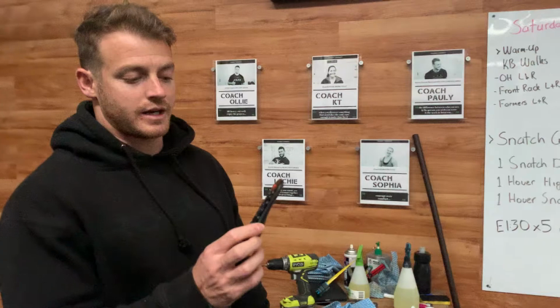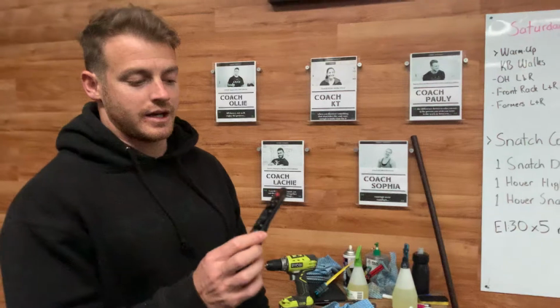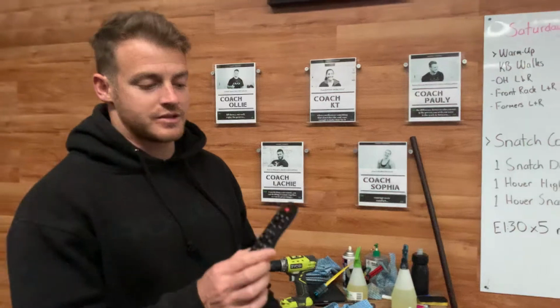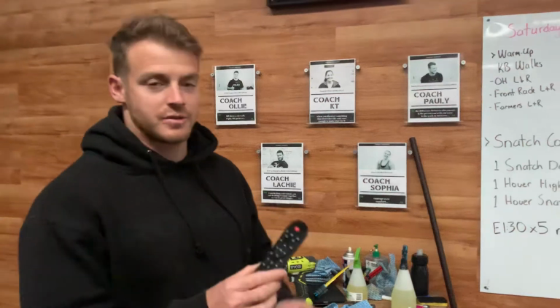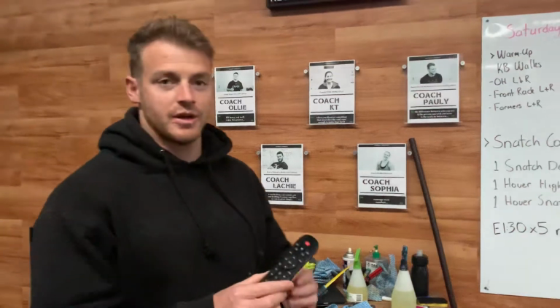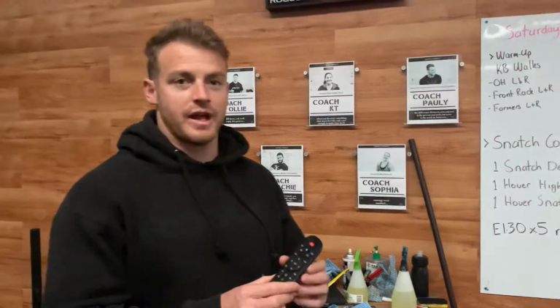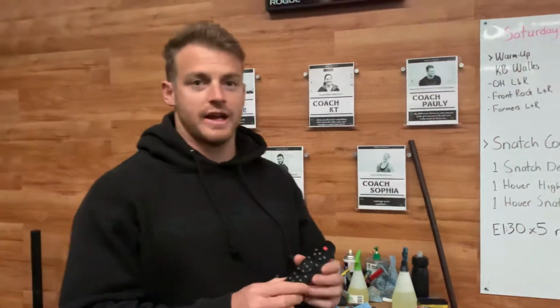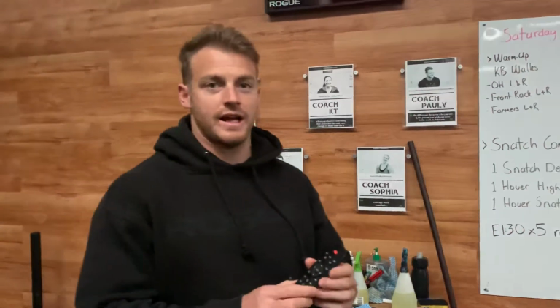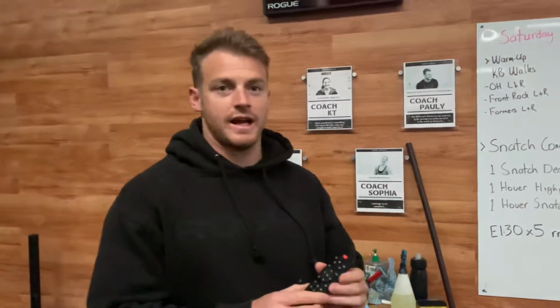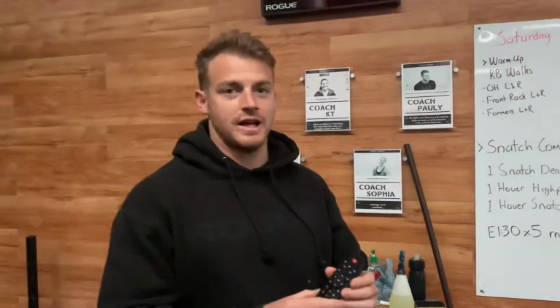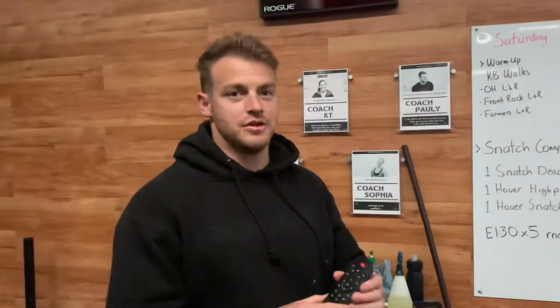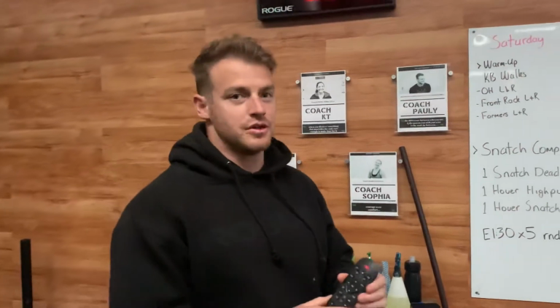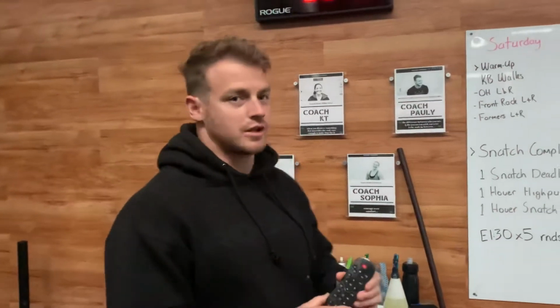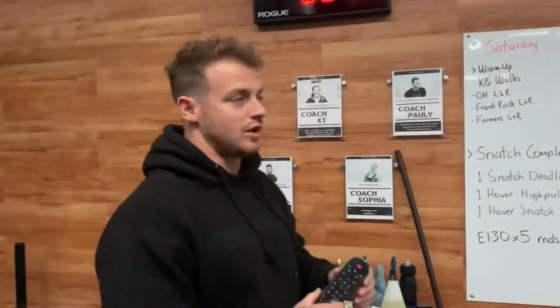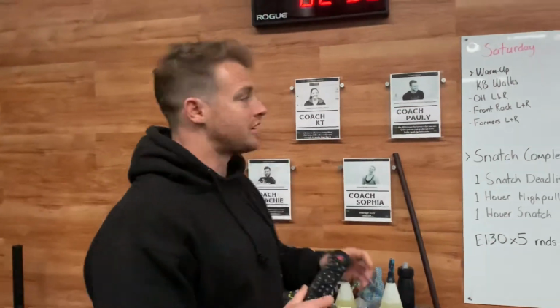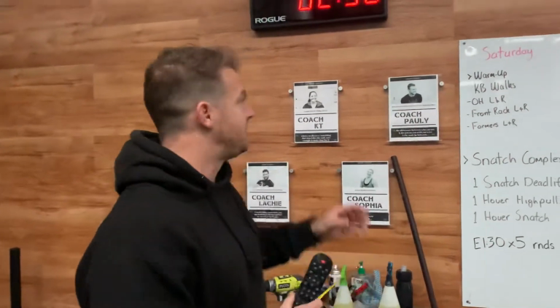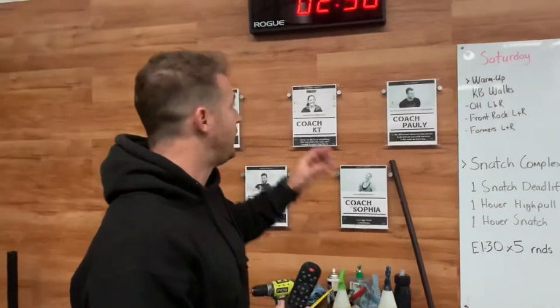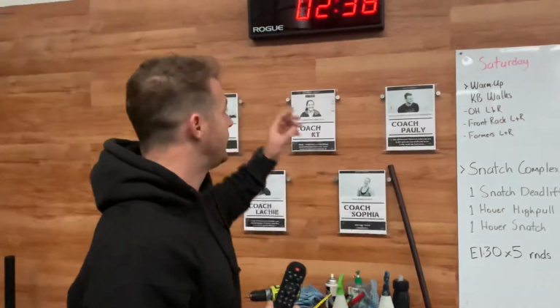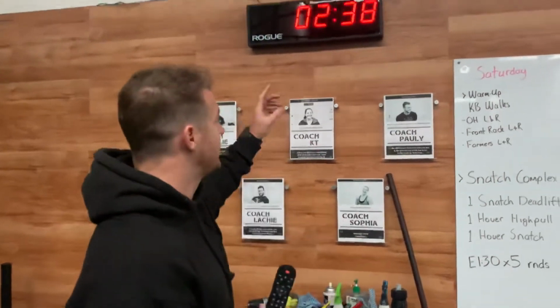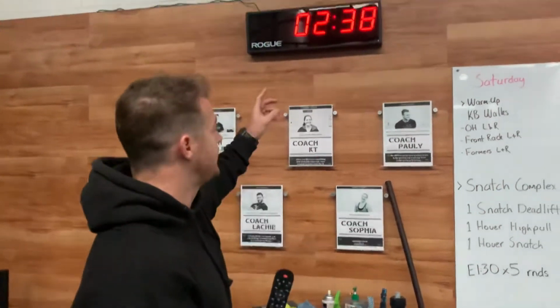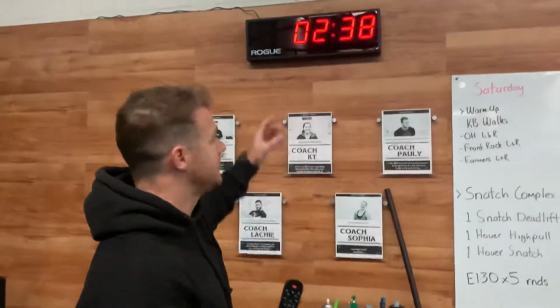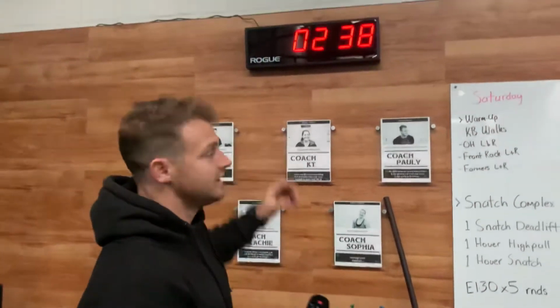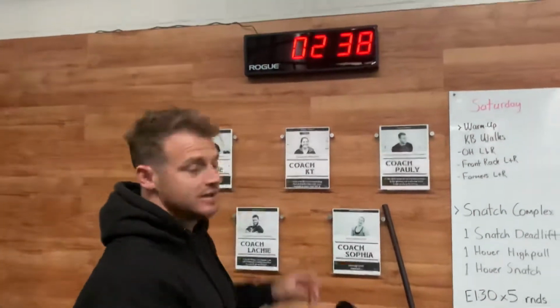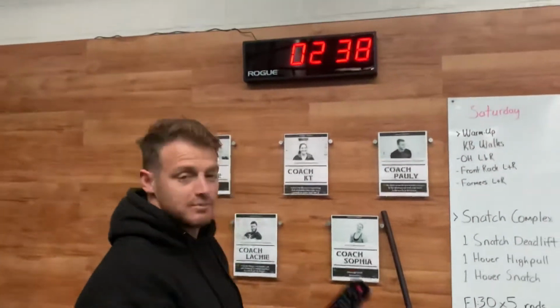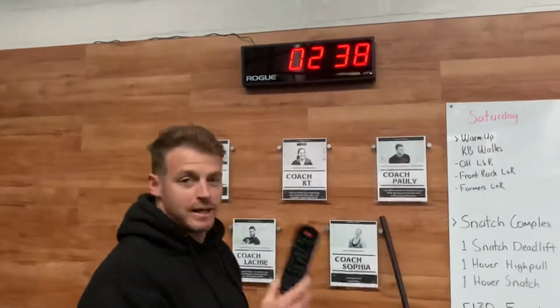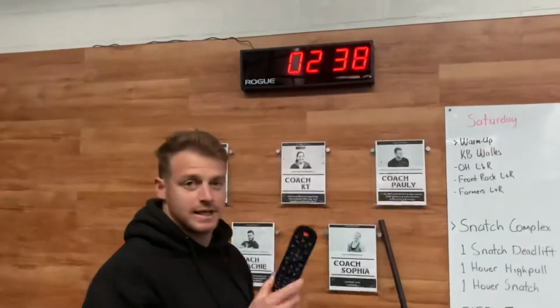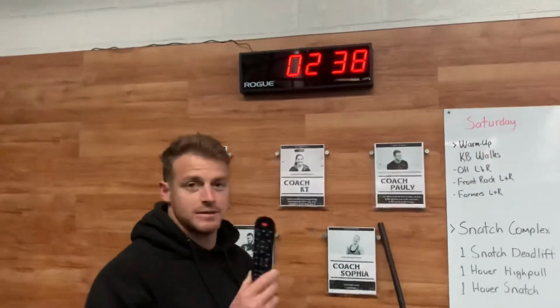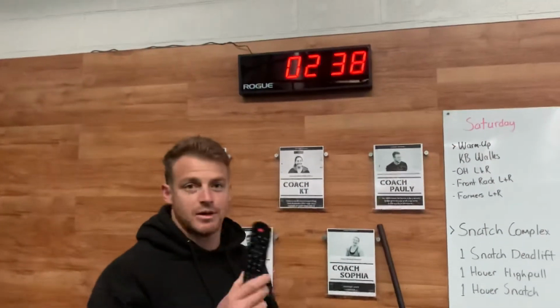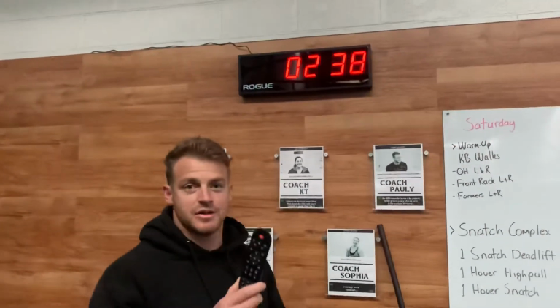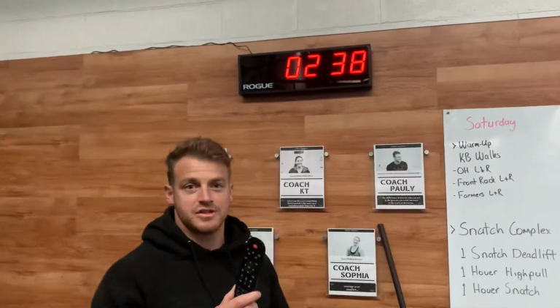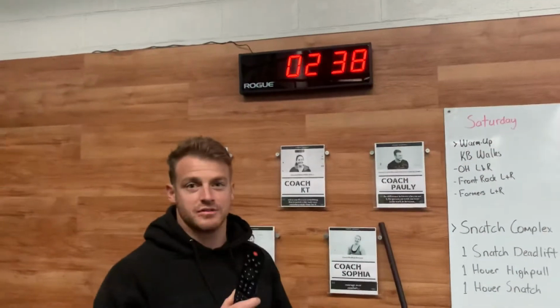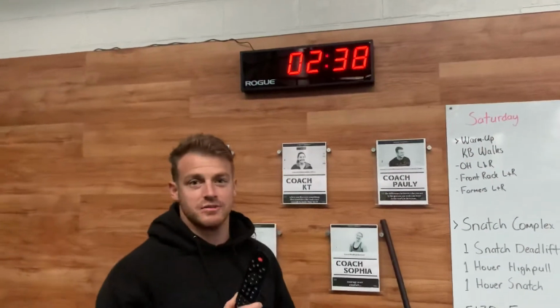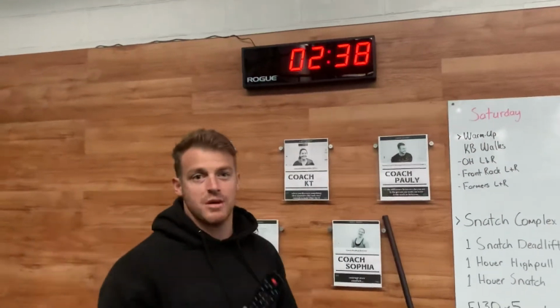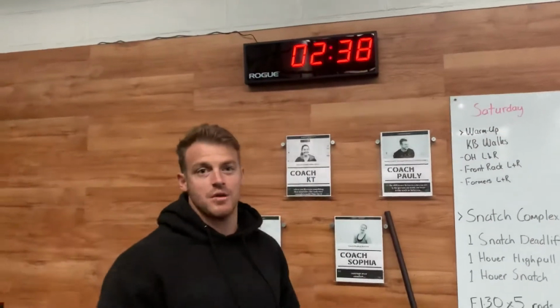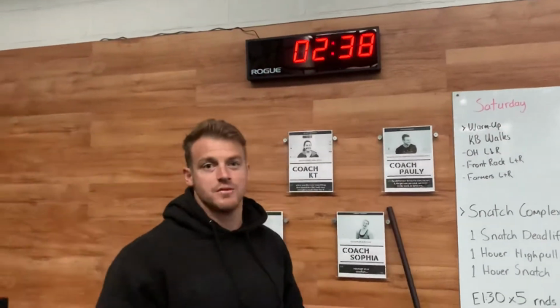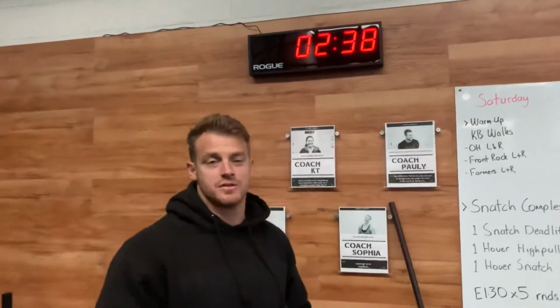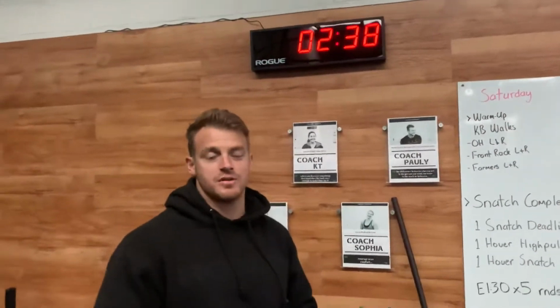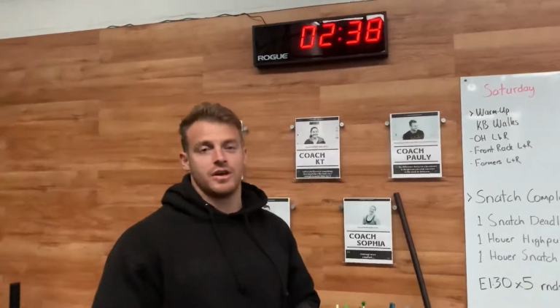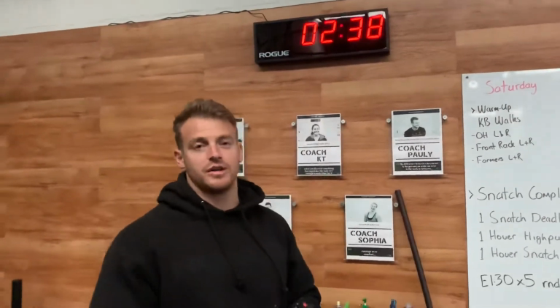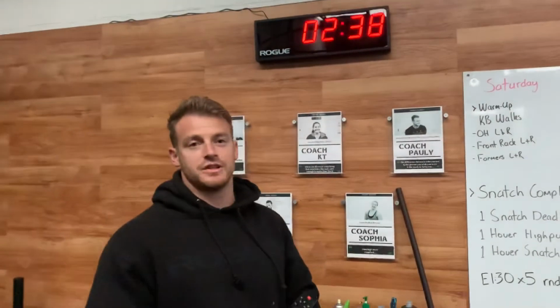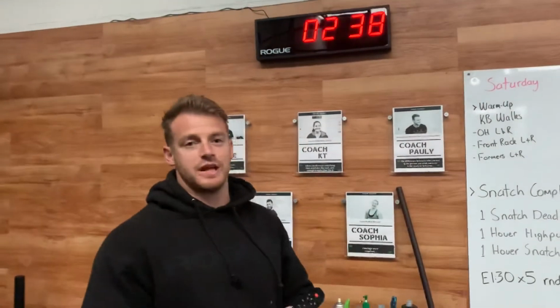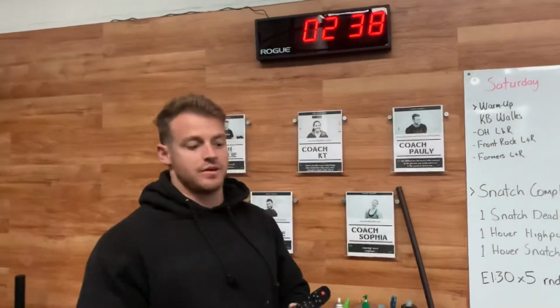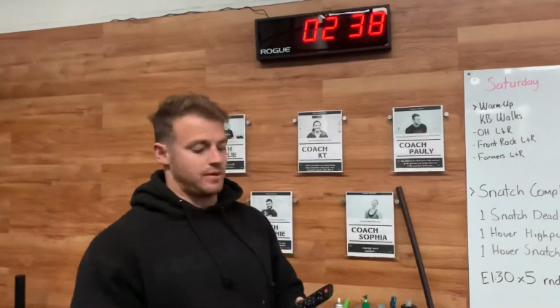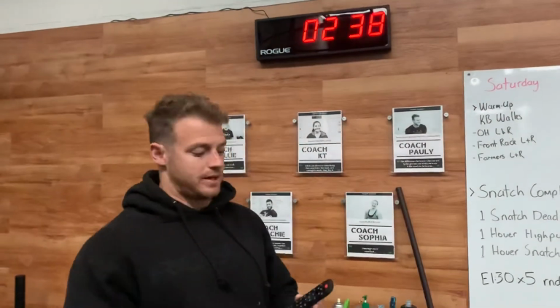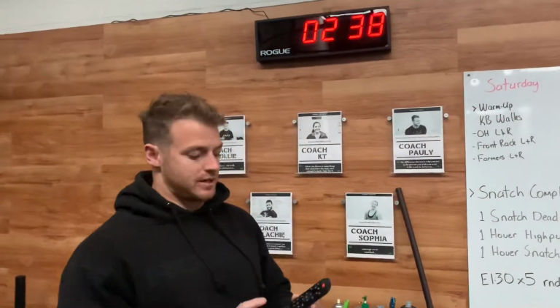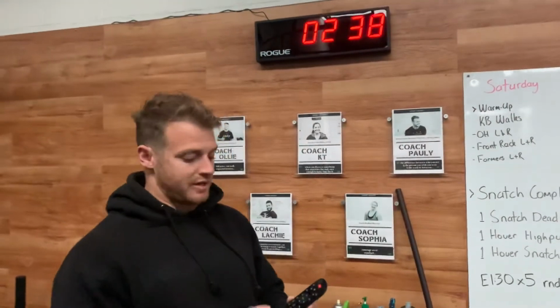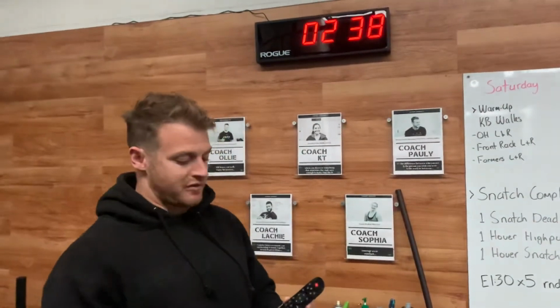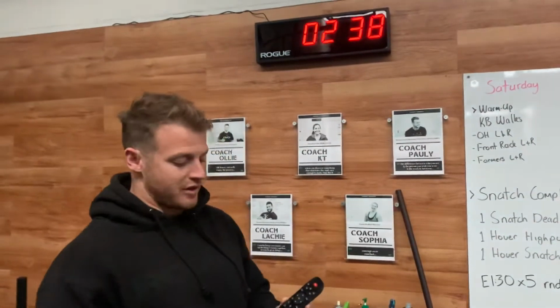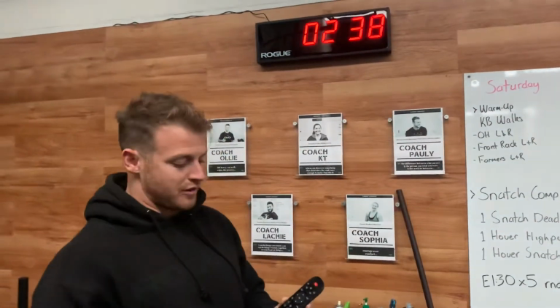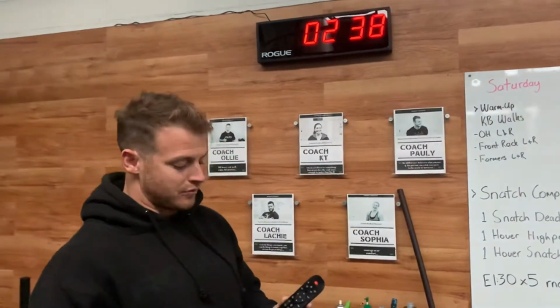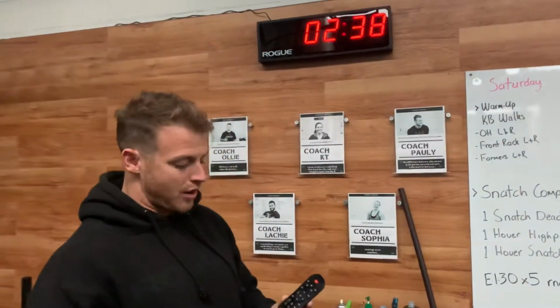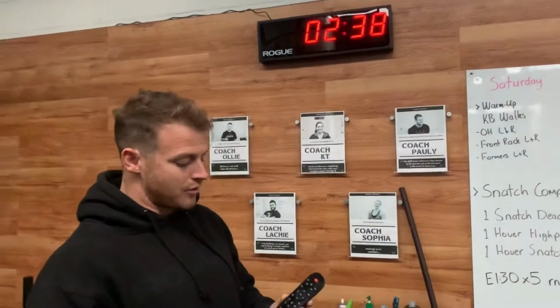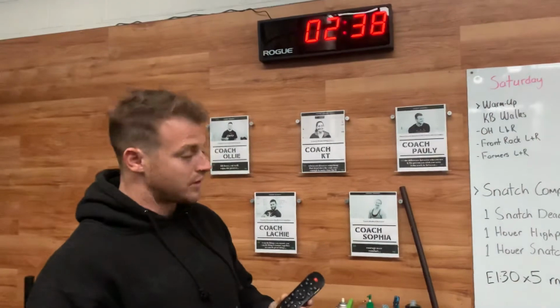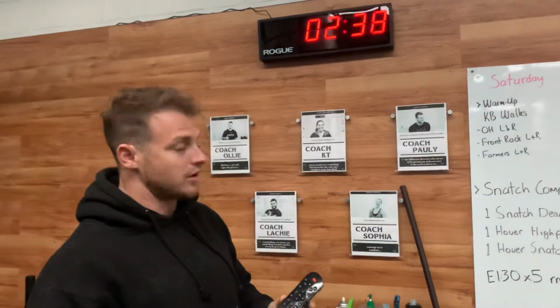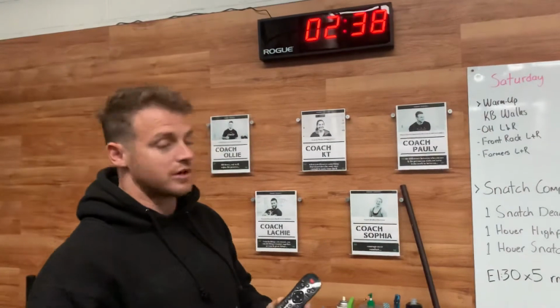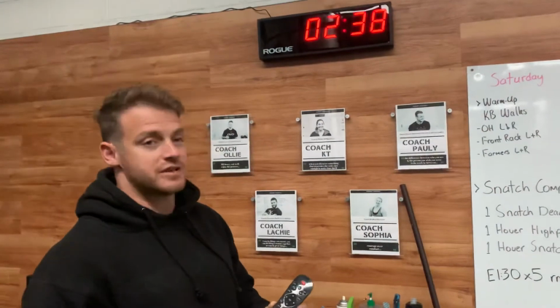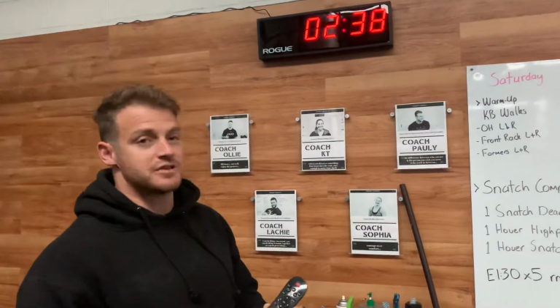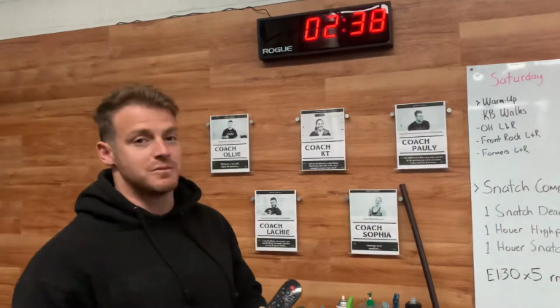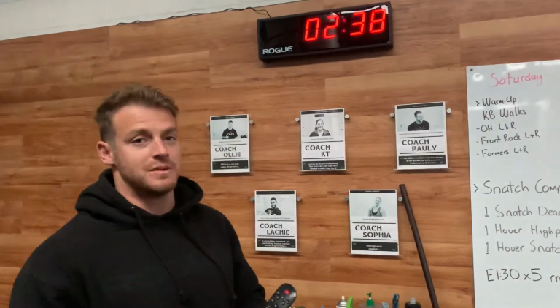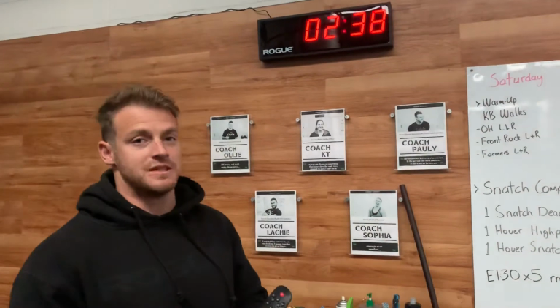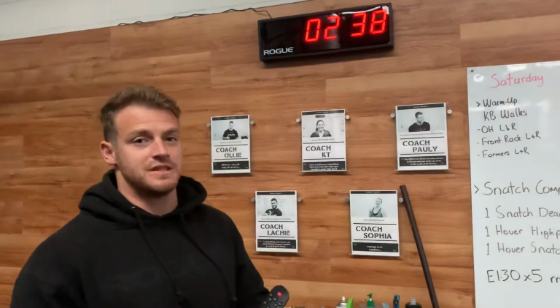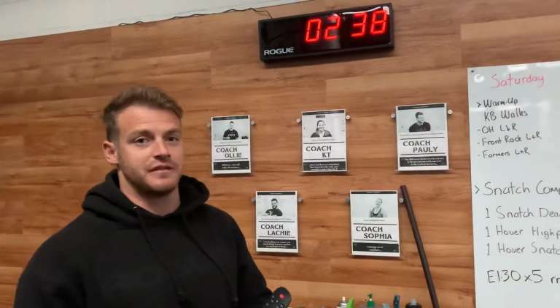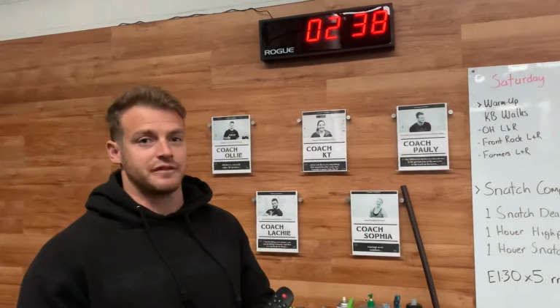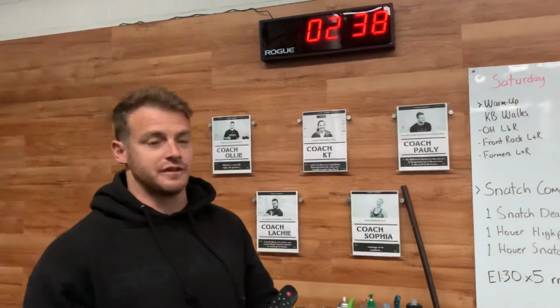Guys, we've got a new clock finally, mainly because the remote was dying on the other one. I've got the Row clock, so it's a bit different.